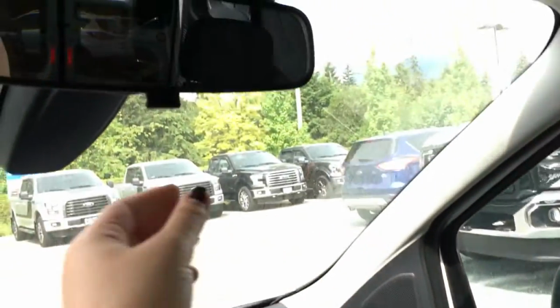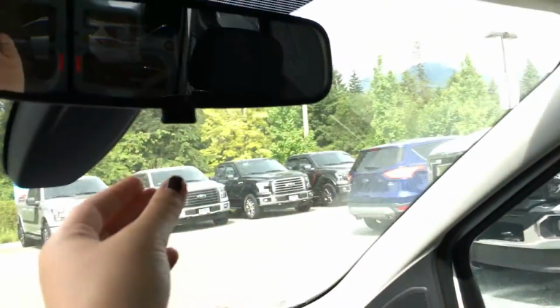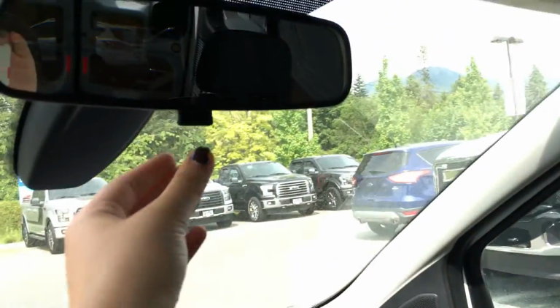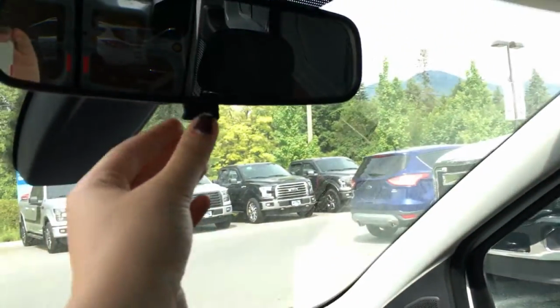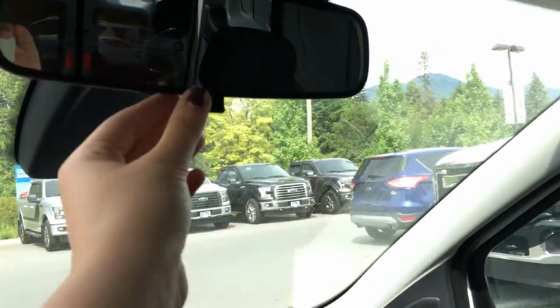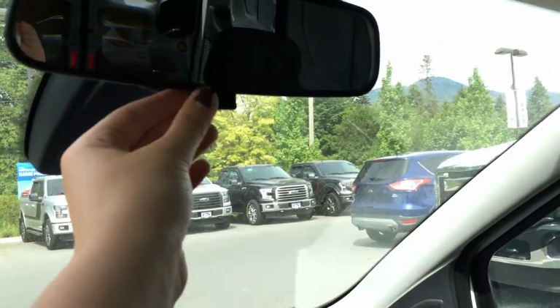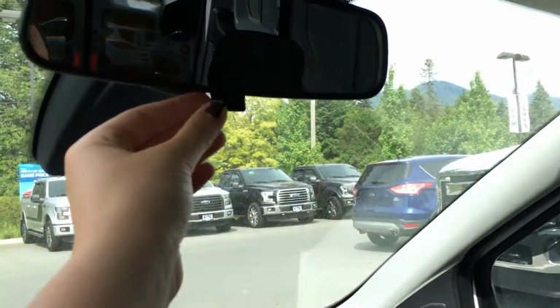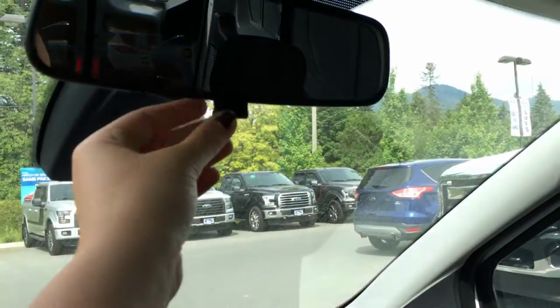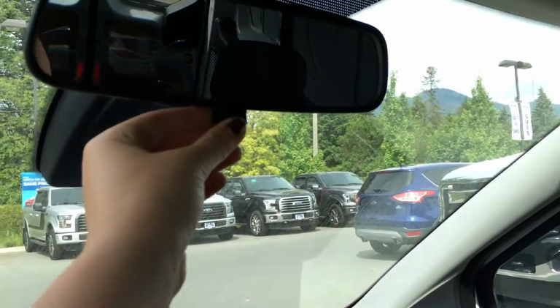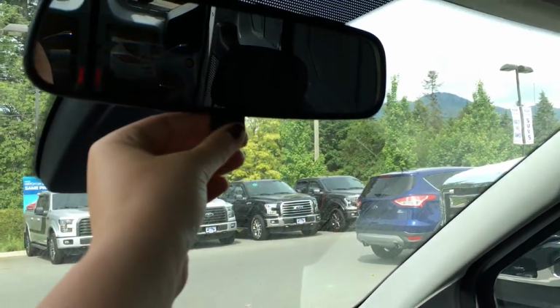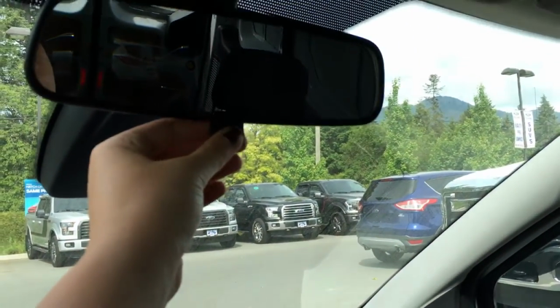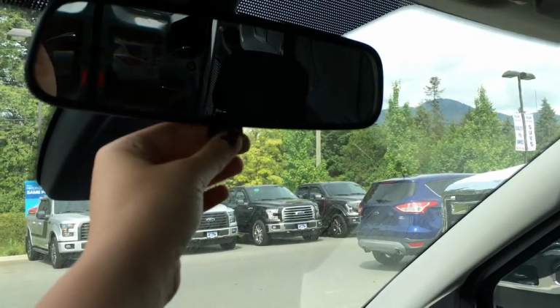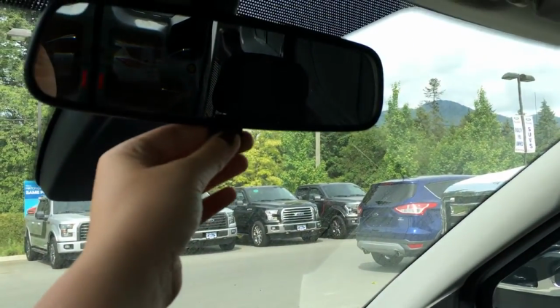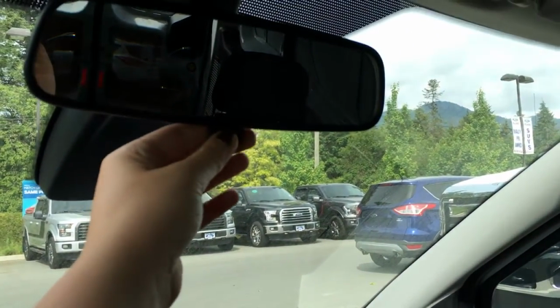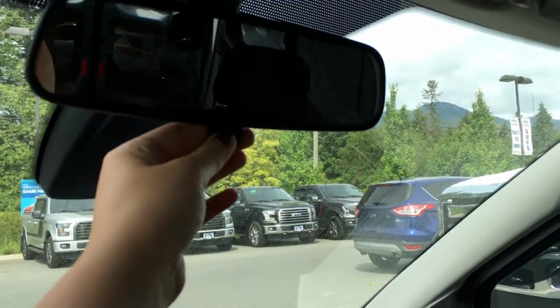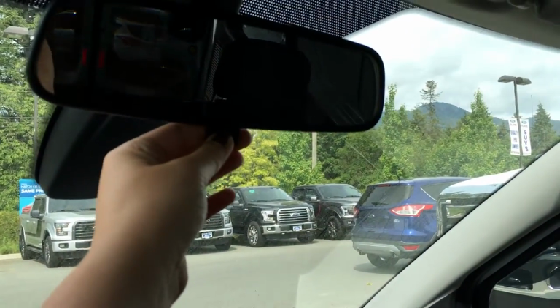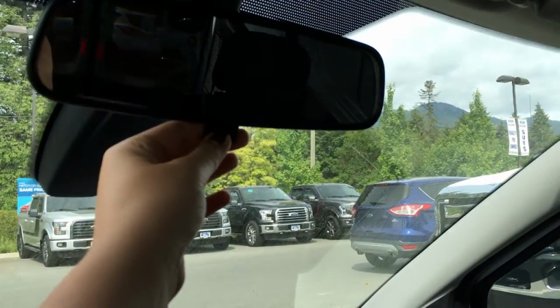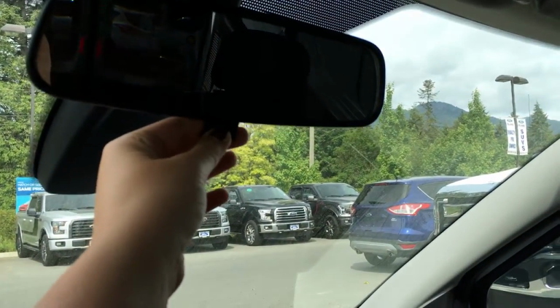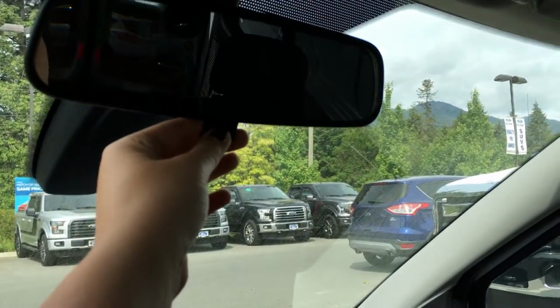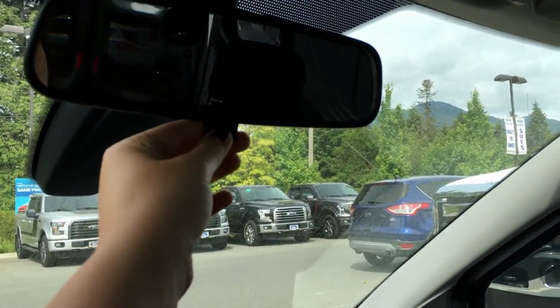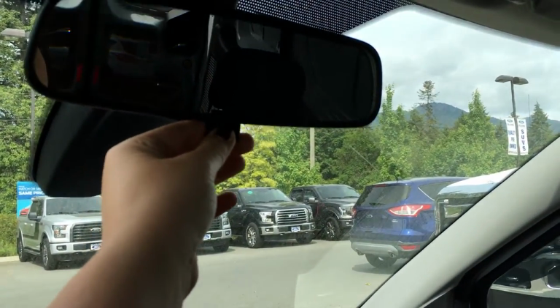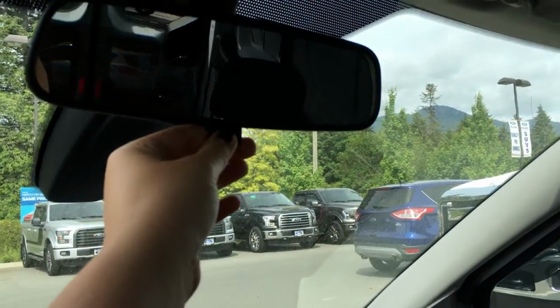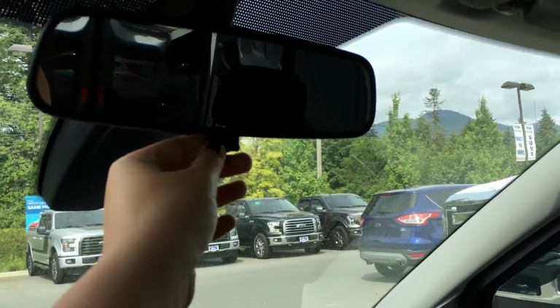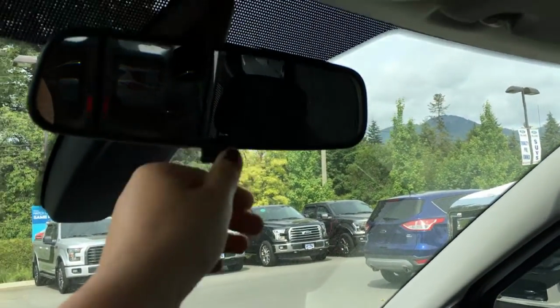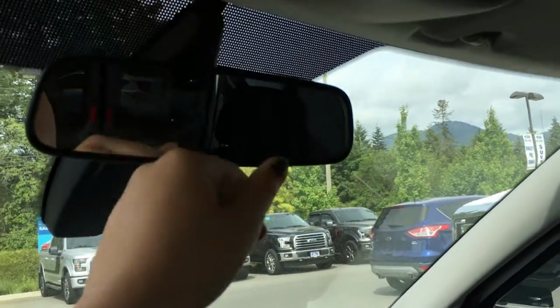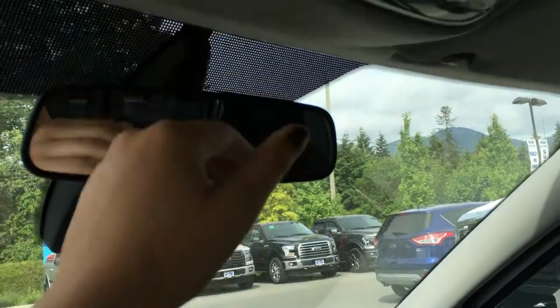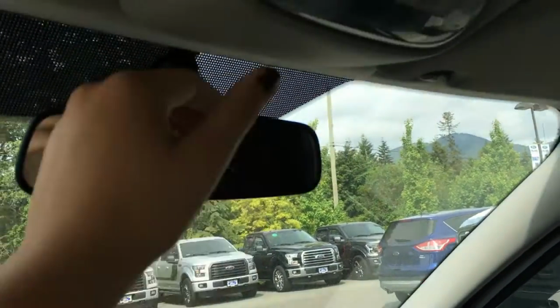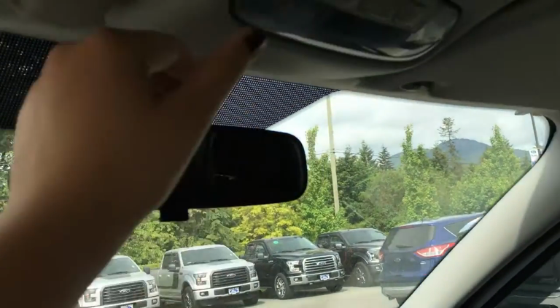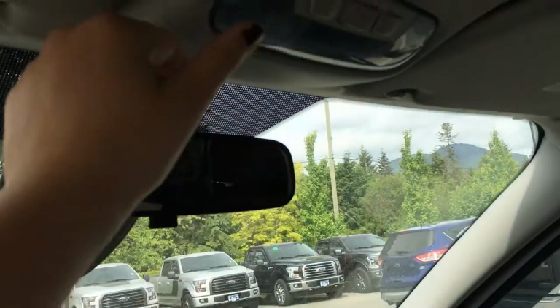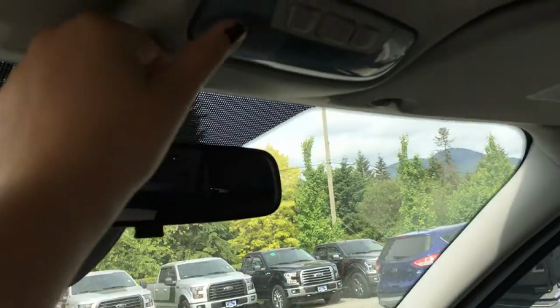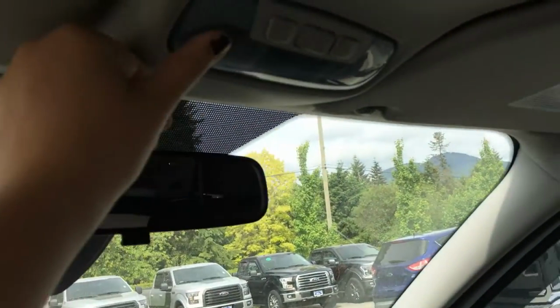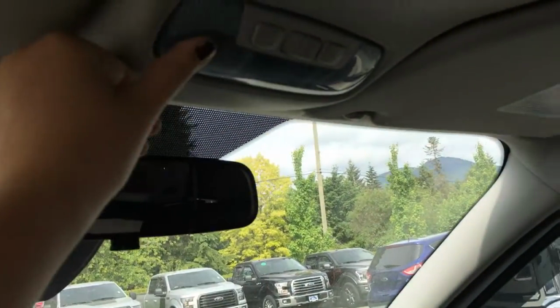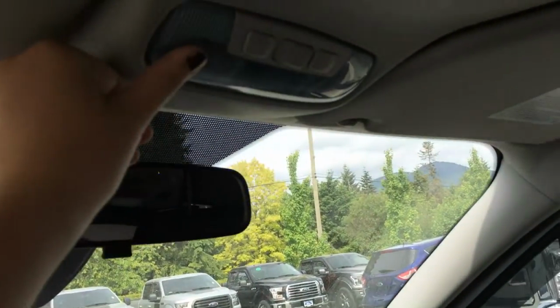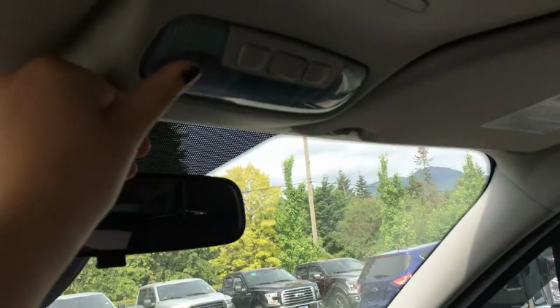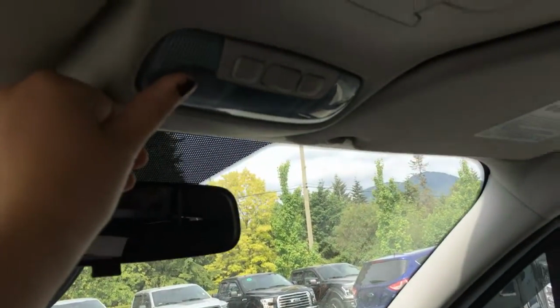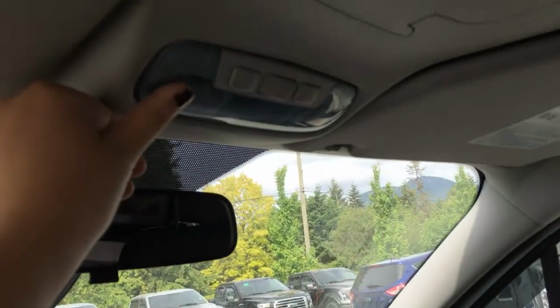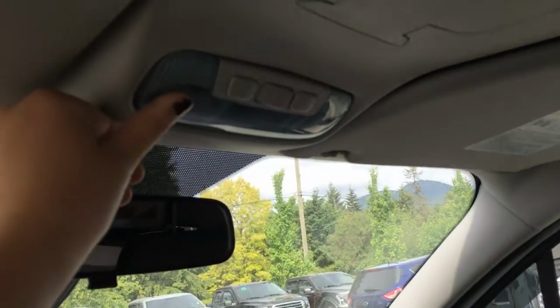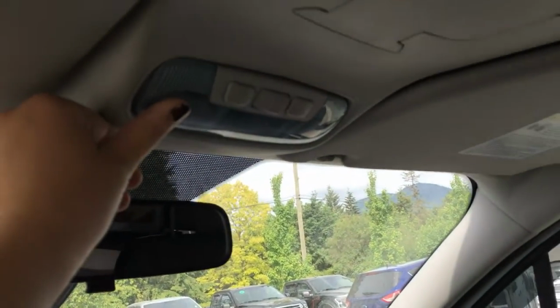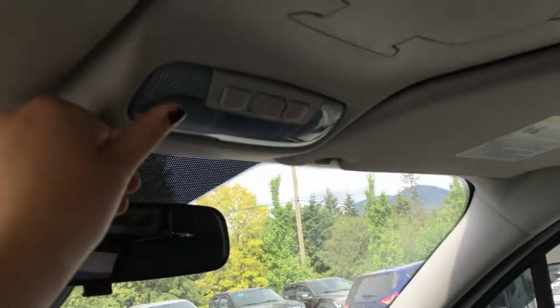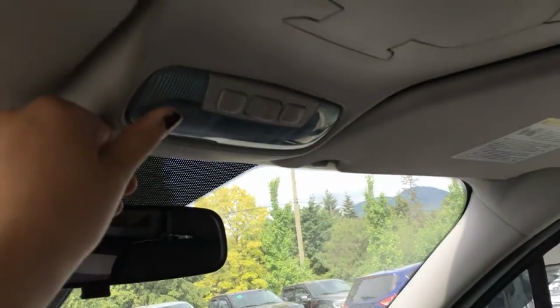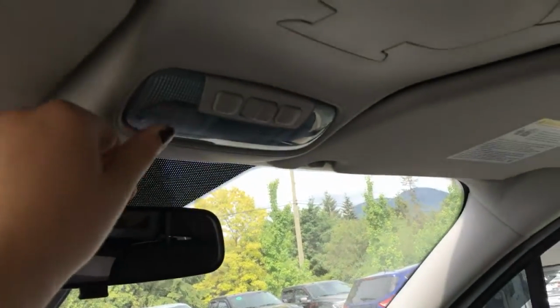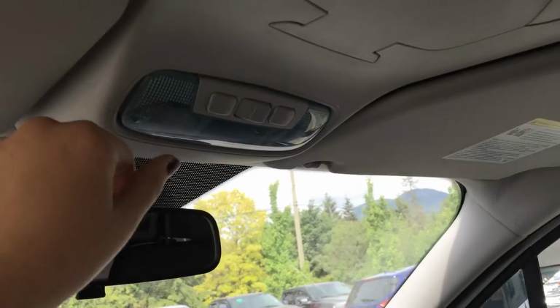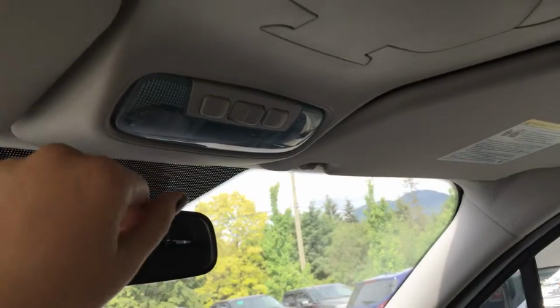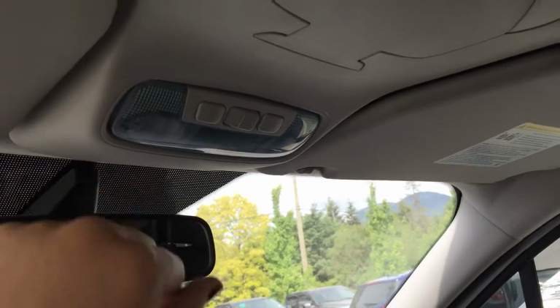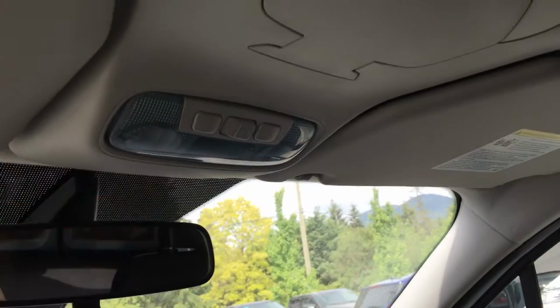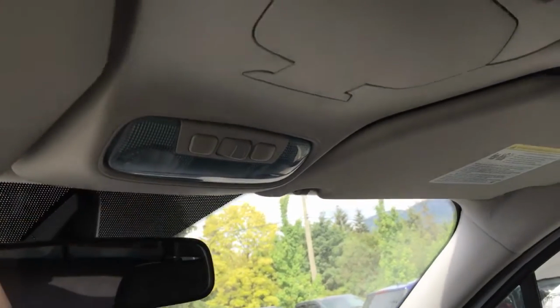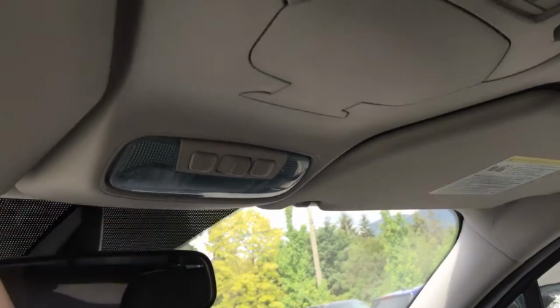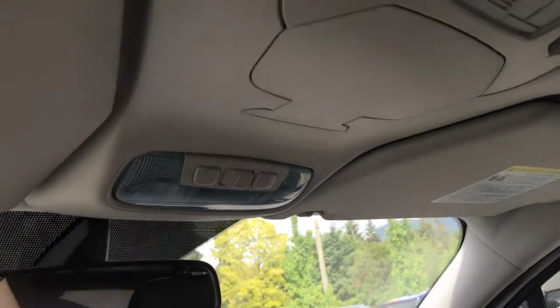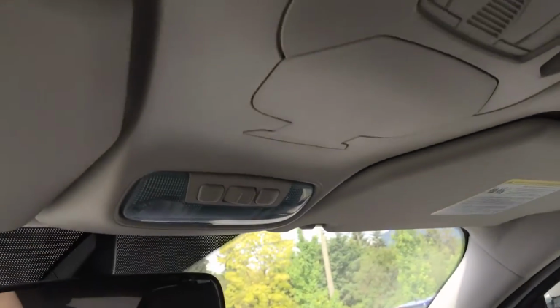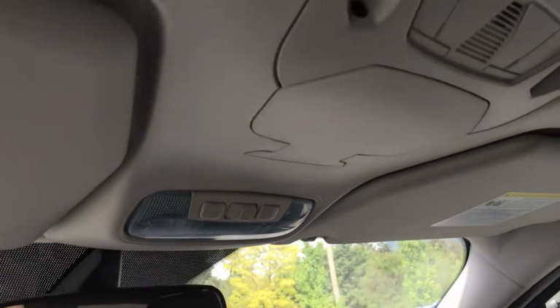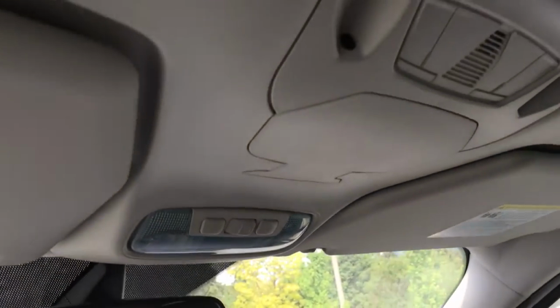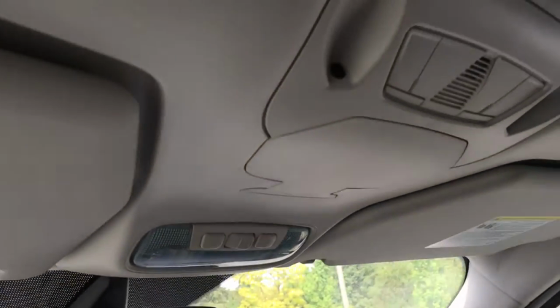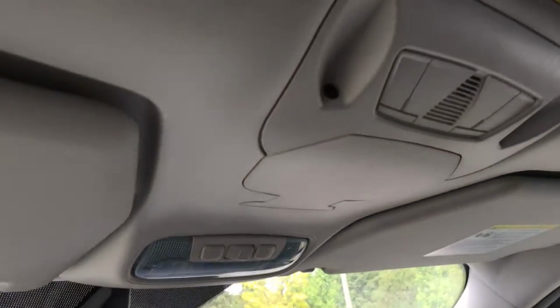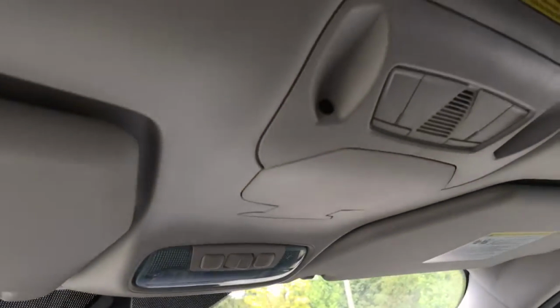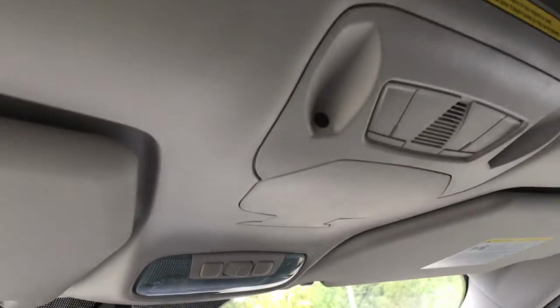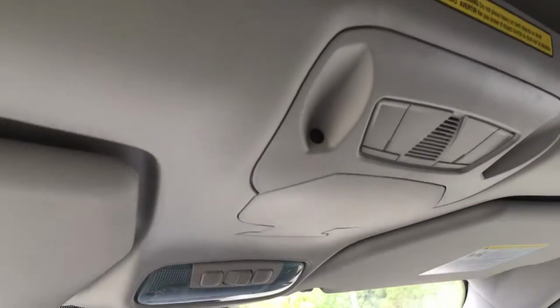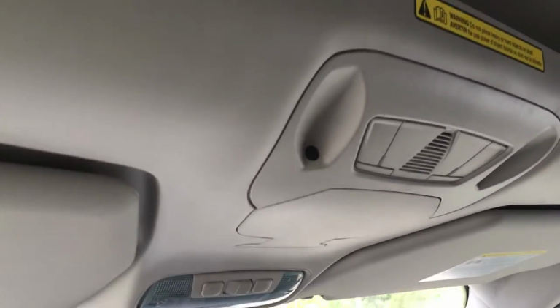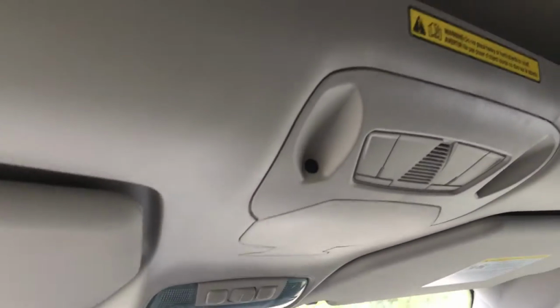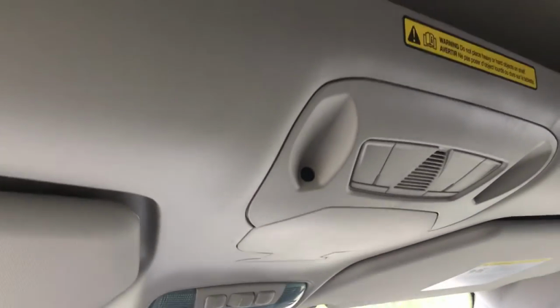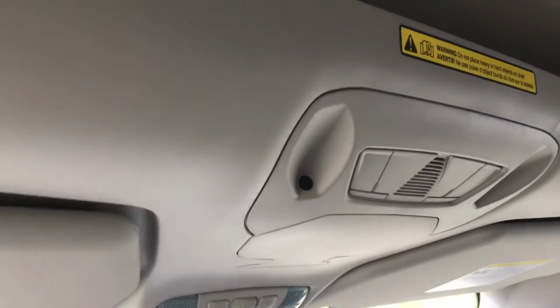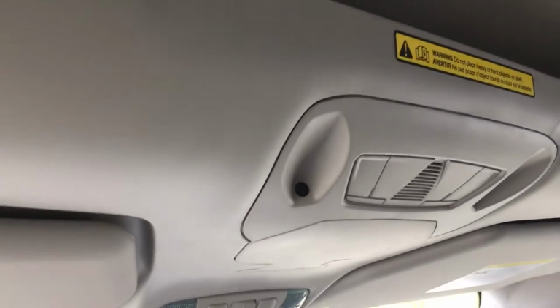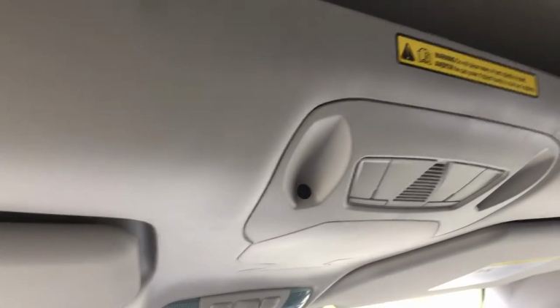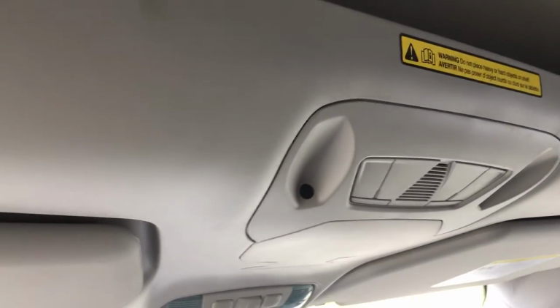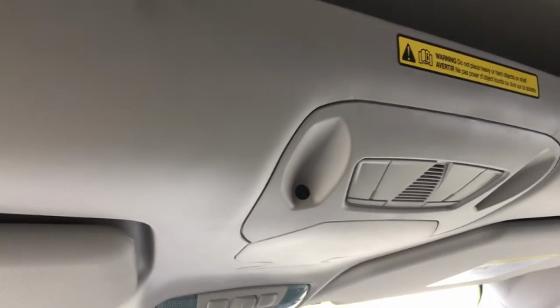Overhead, you have a rearview mirror that dims with a lever, interior lighting controls, and up top there is a shelf.